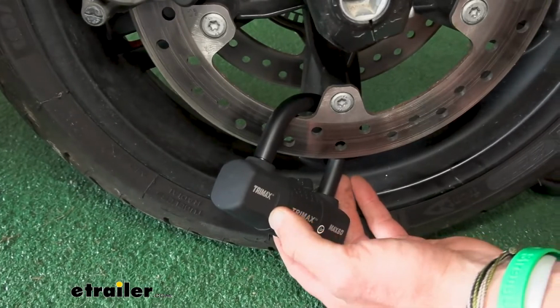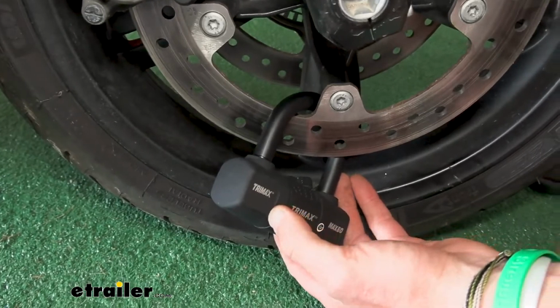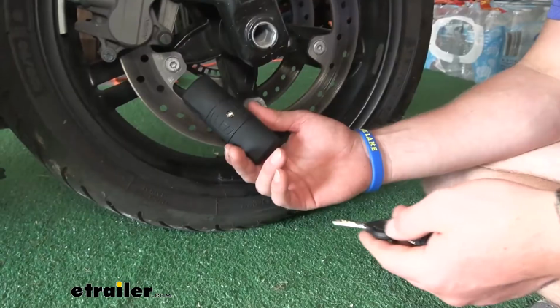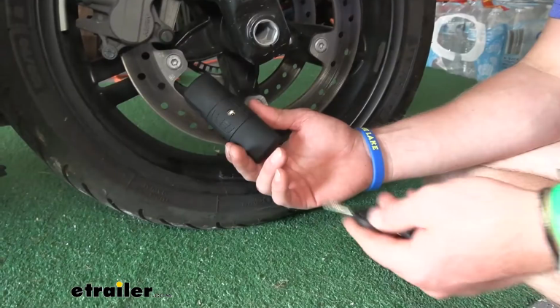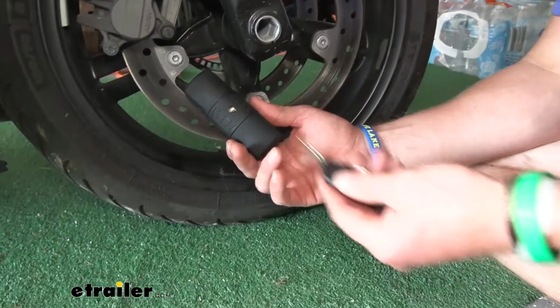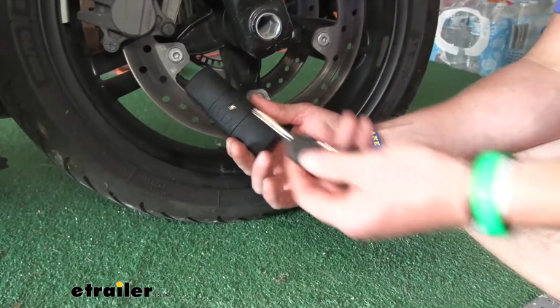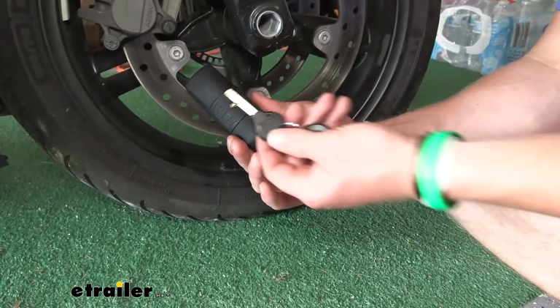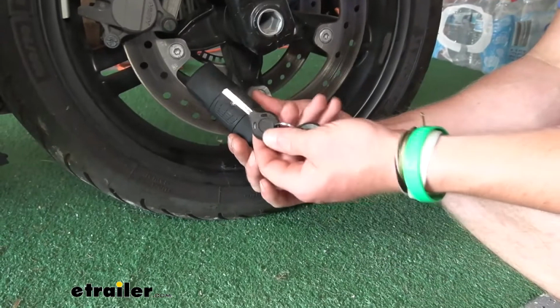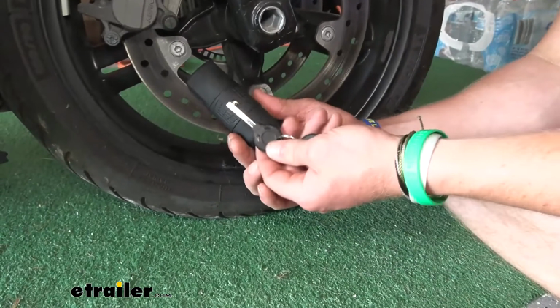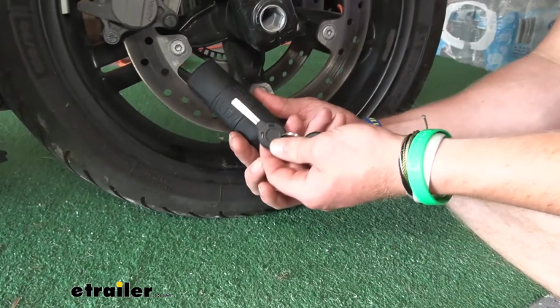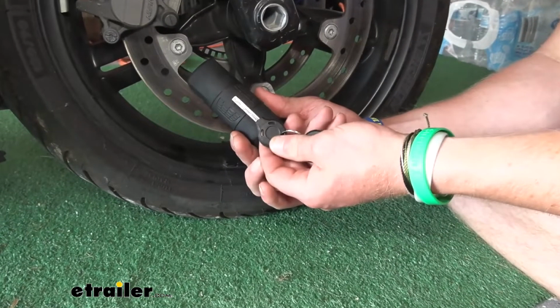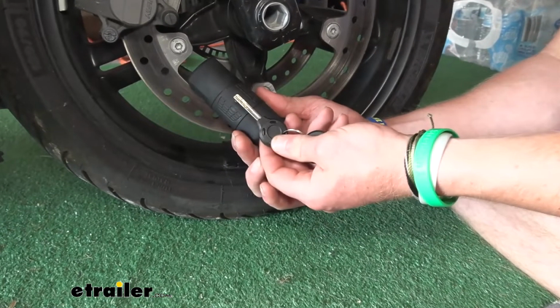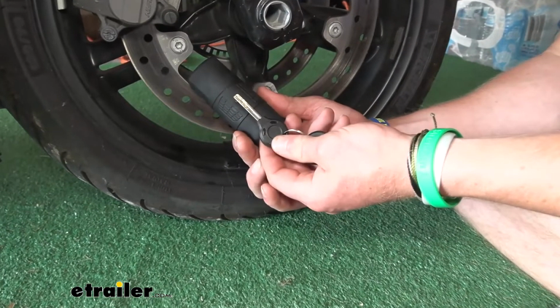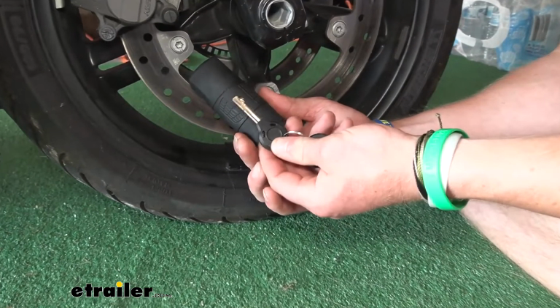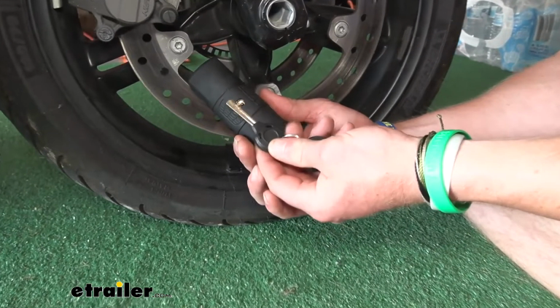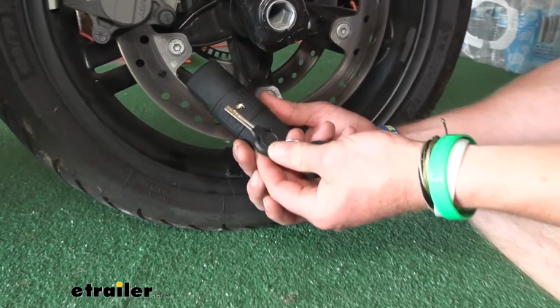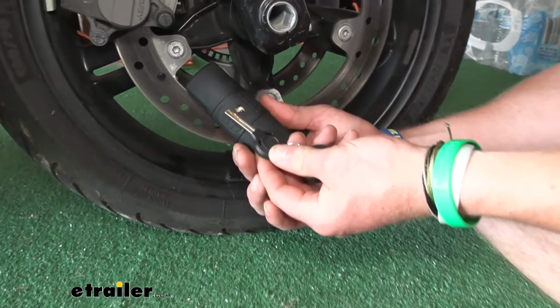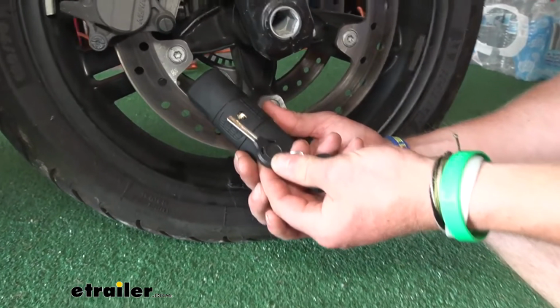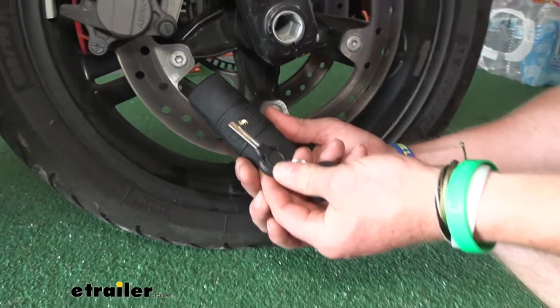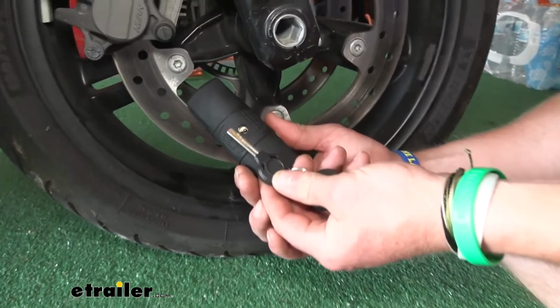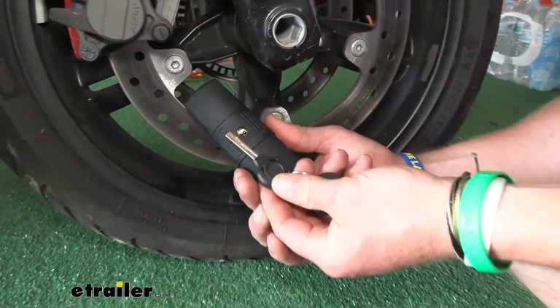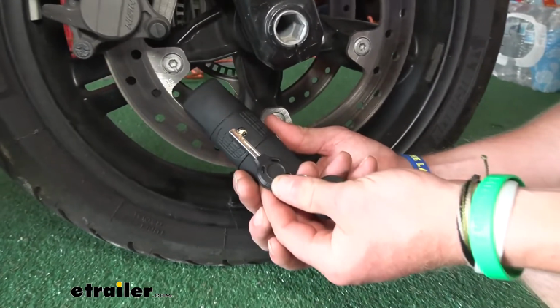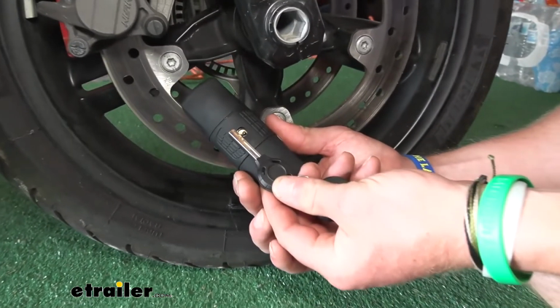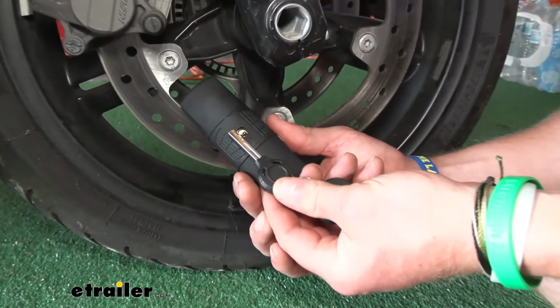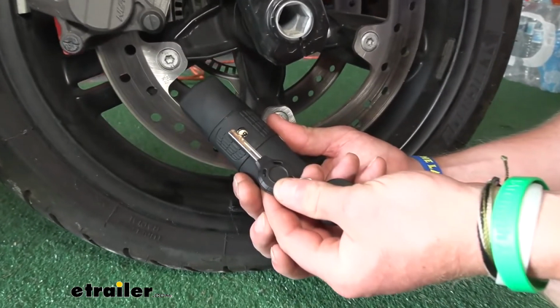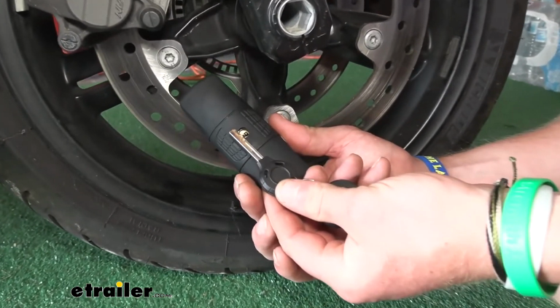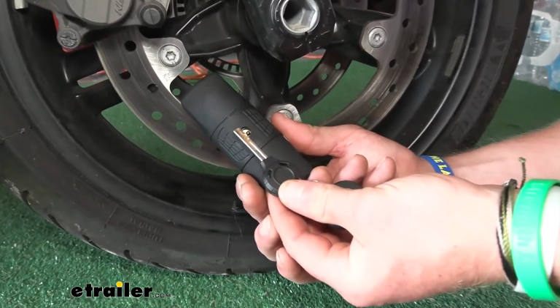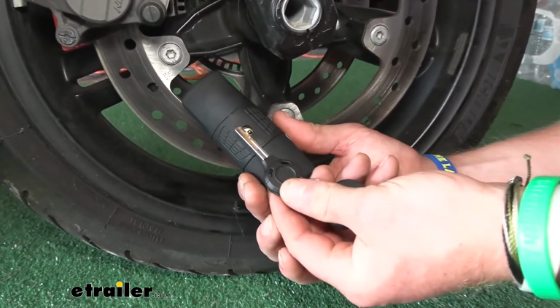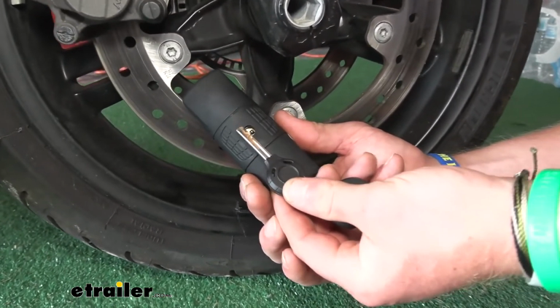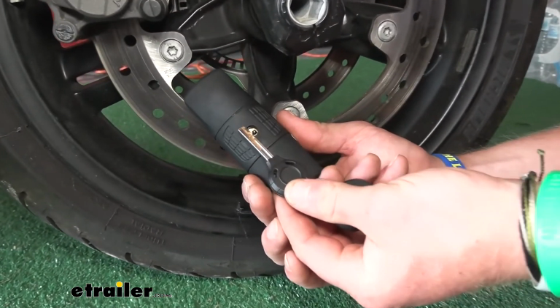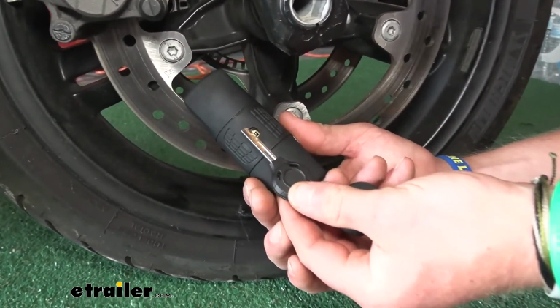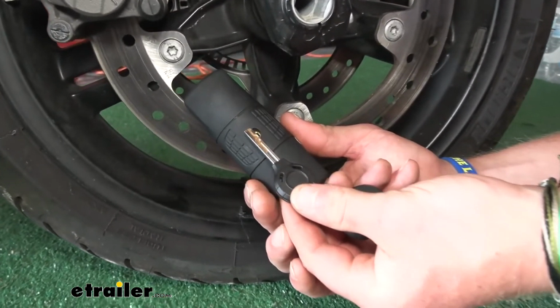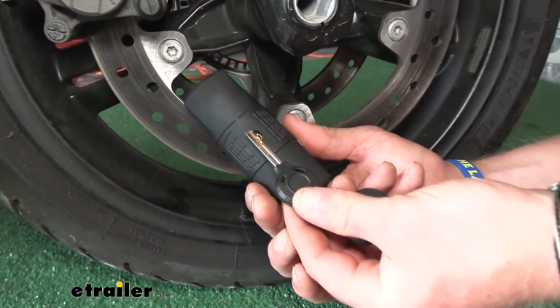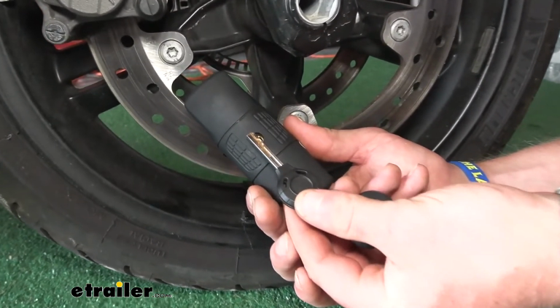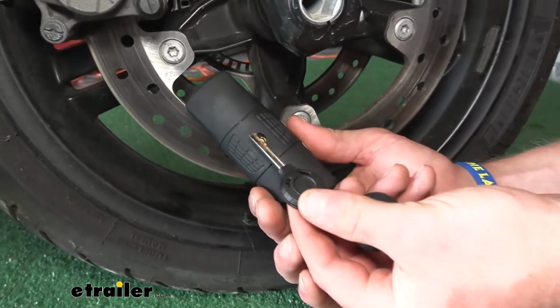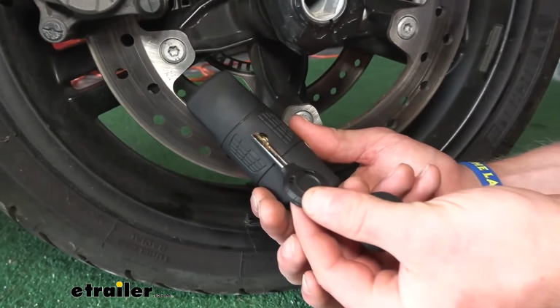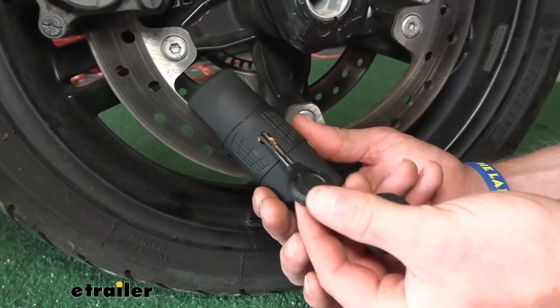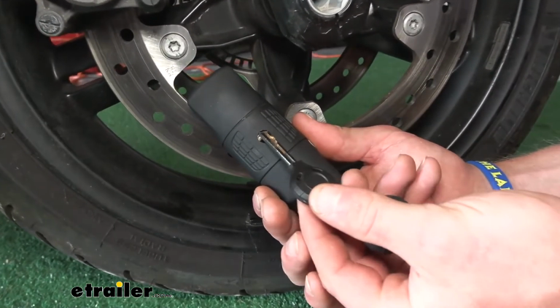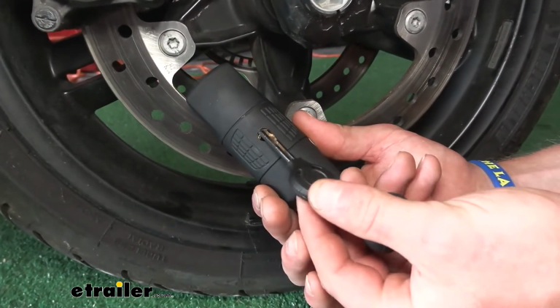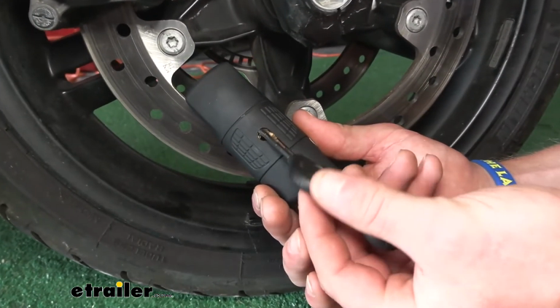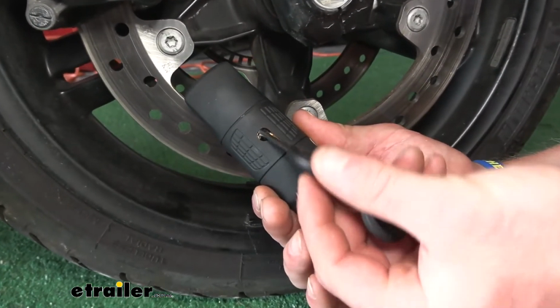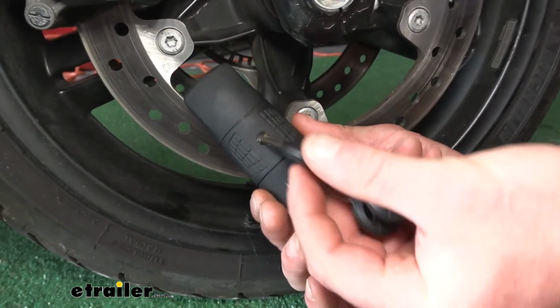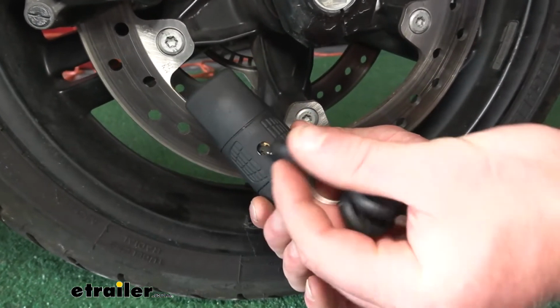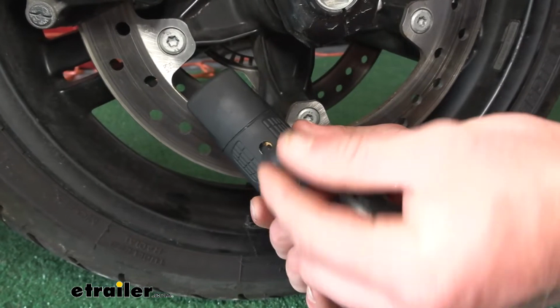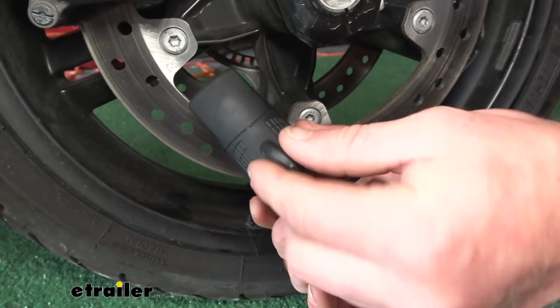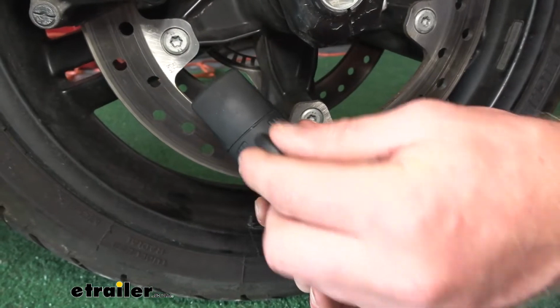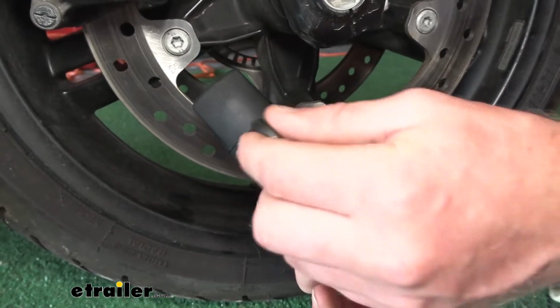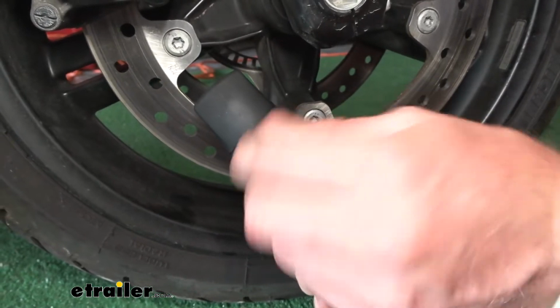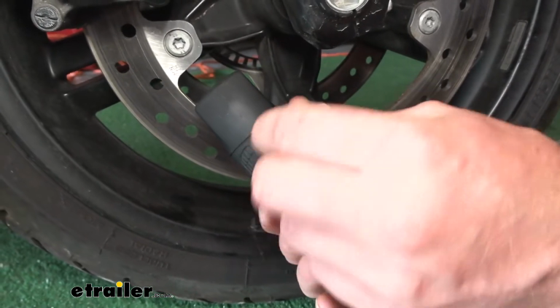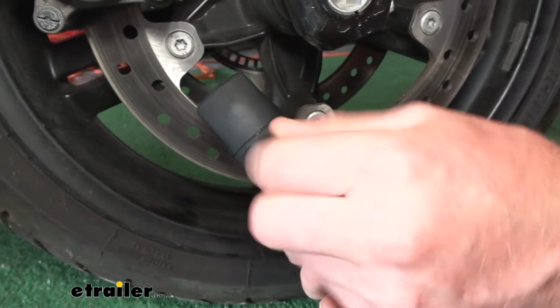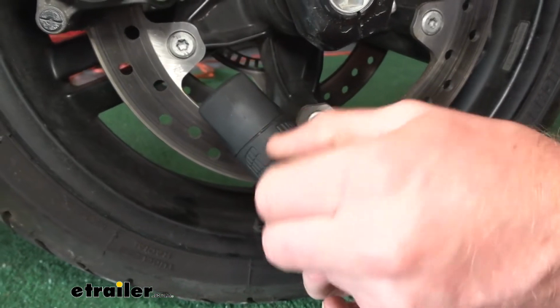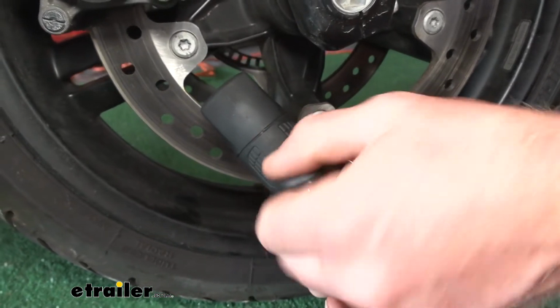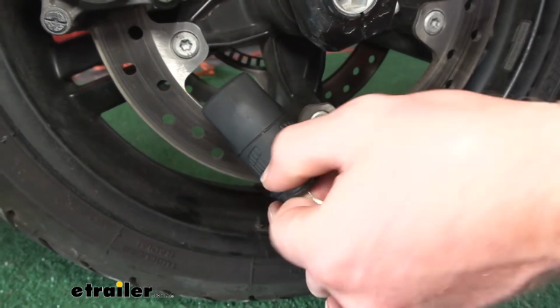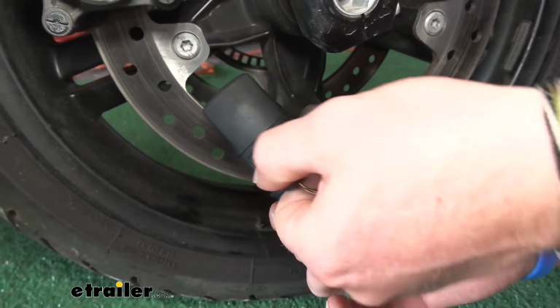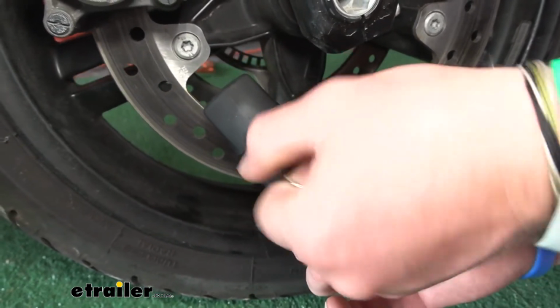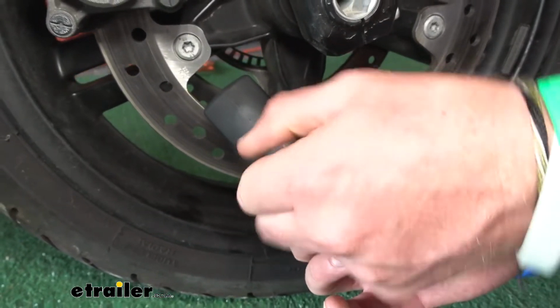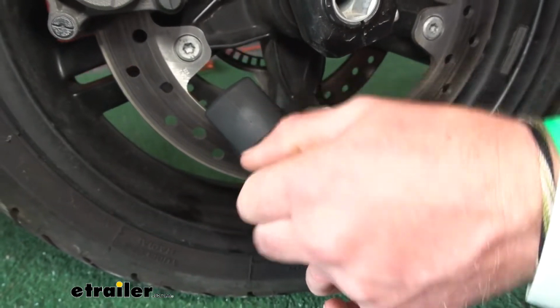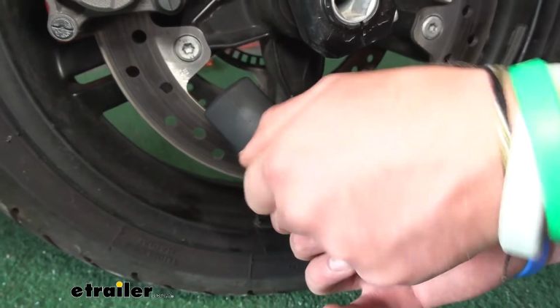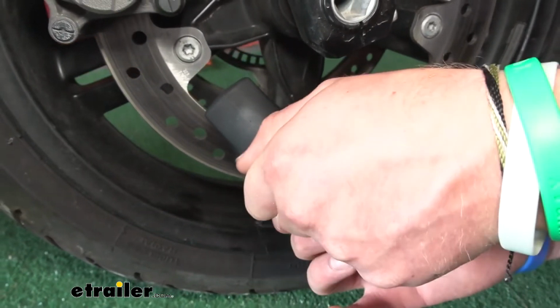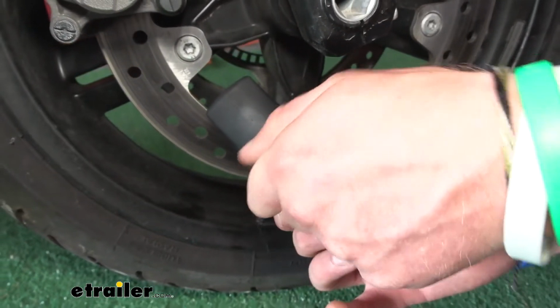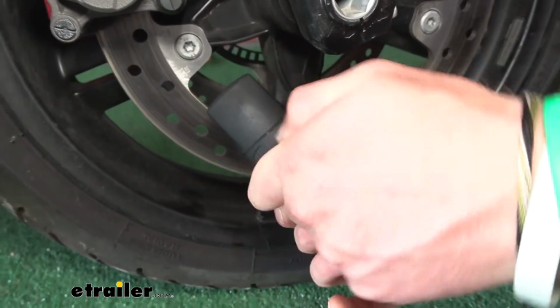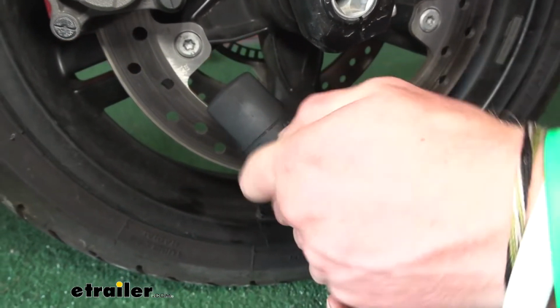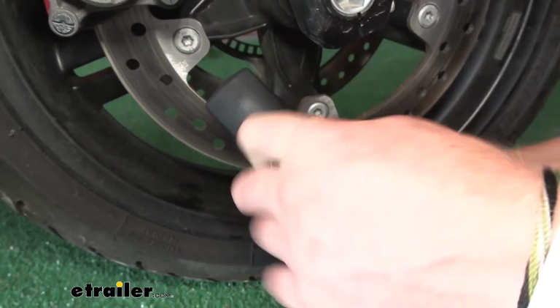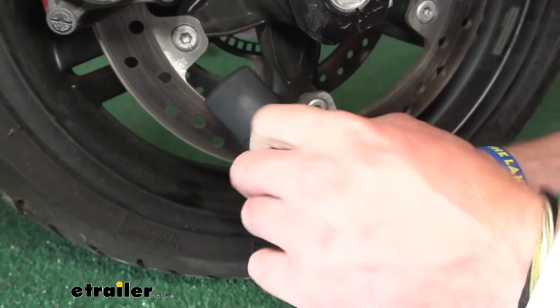We have a very, very unique key, so it's going to be pick-proof — you don't have to worry about someone picking it. And we do have three keys that come with the kit.